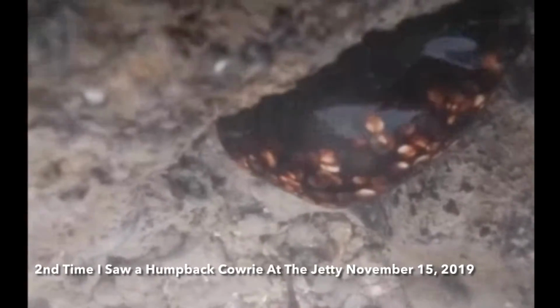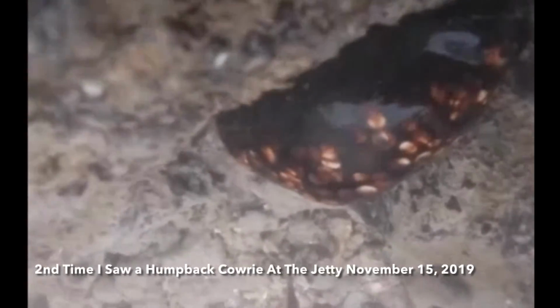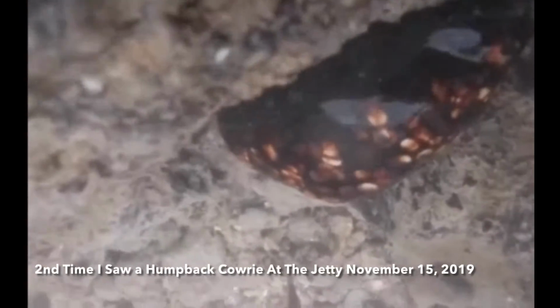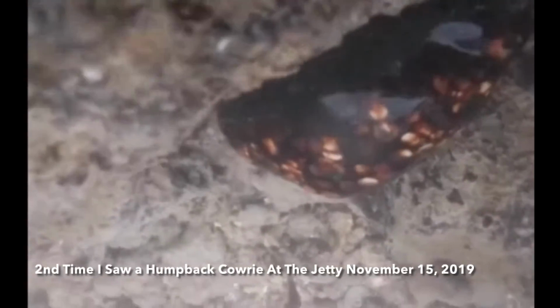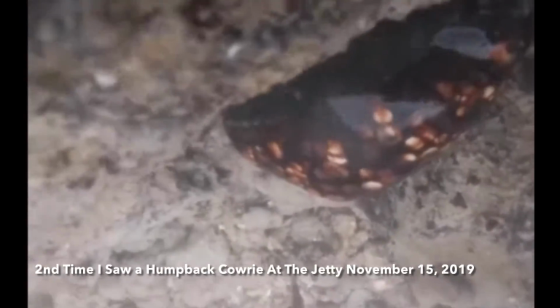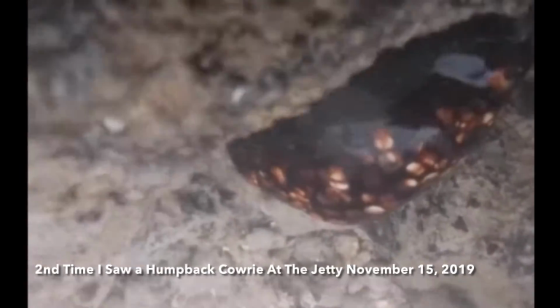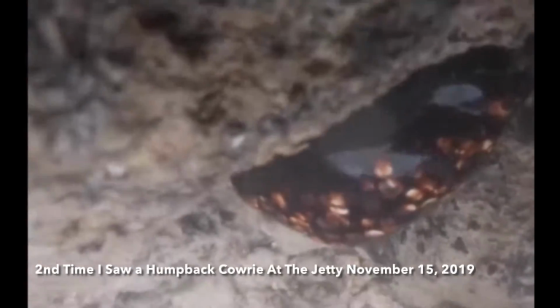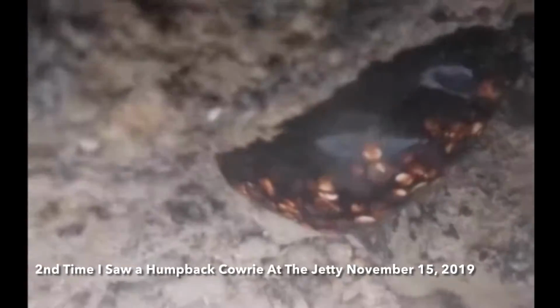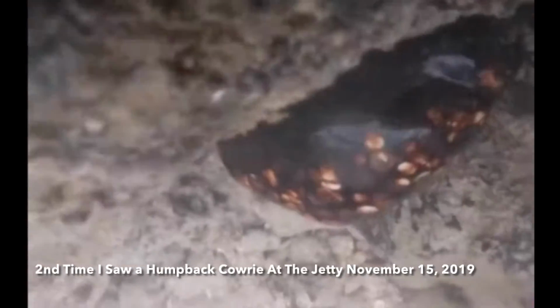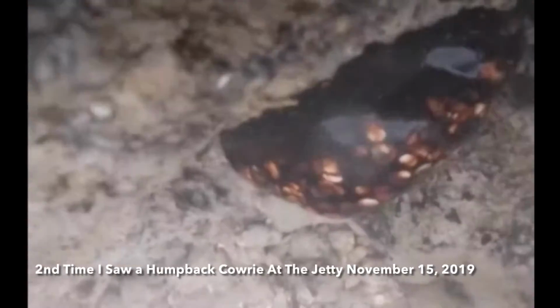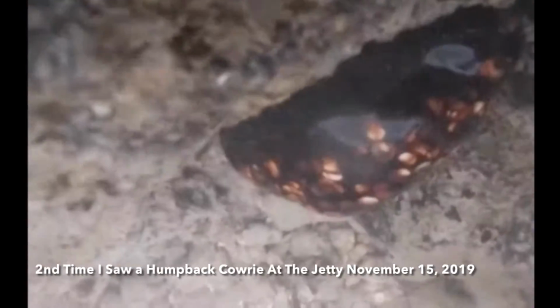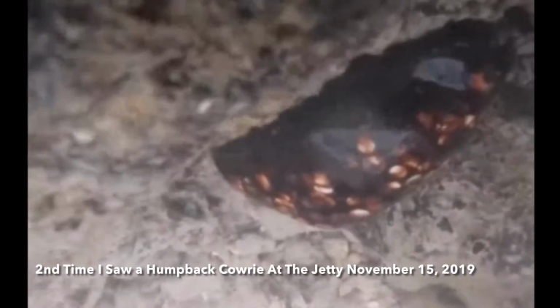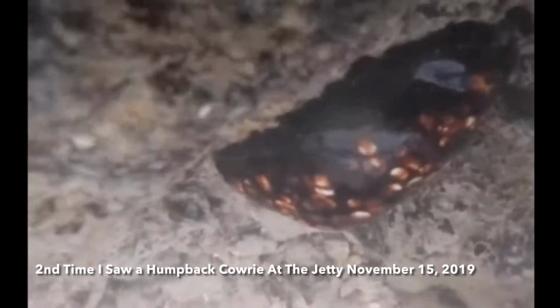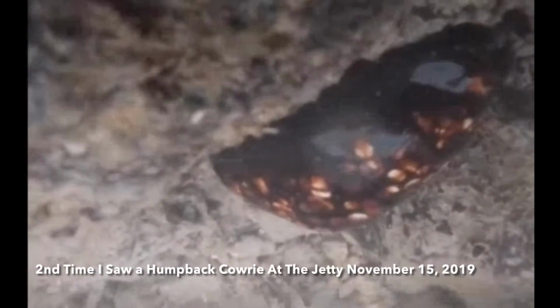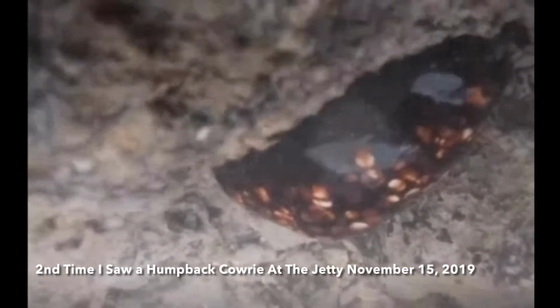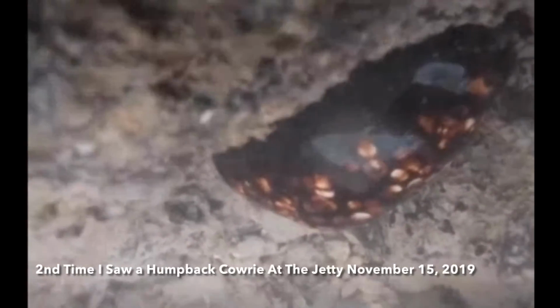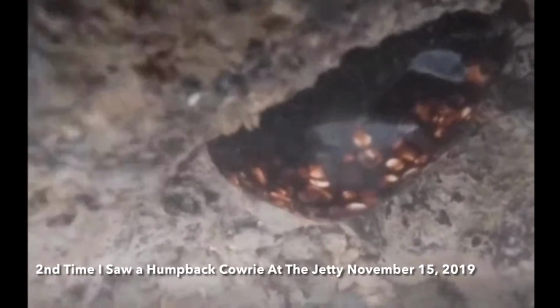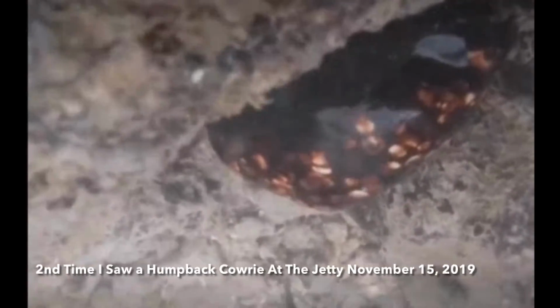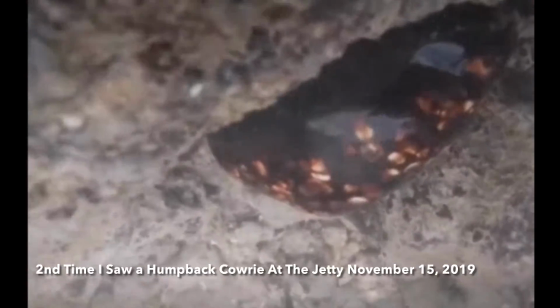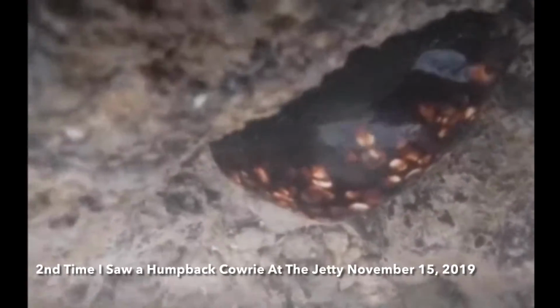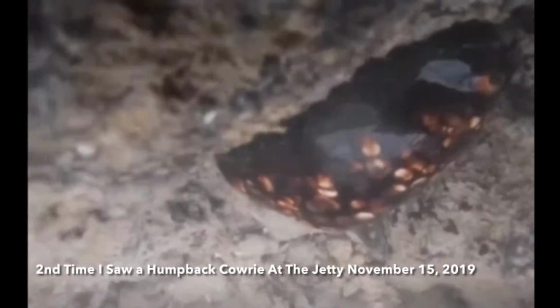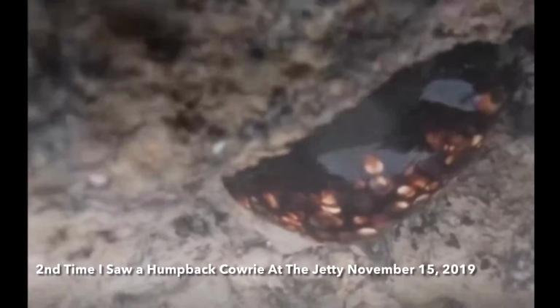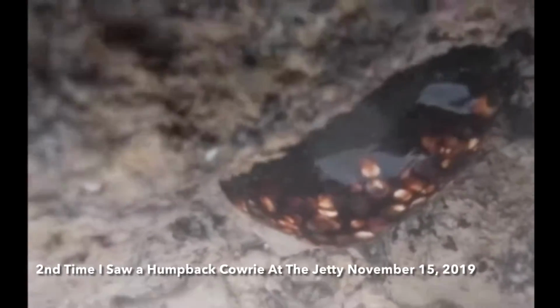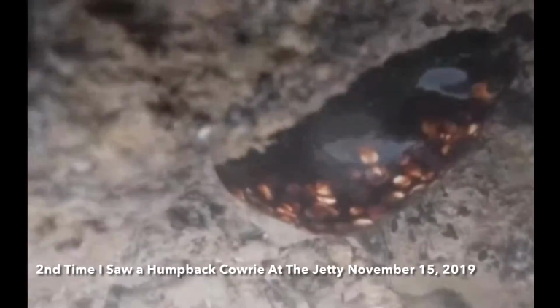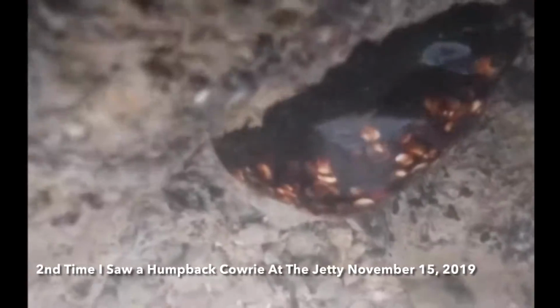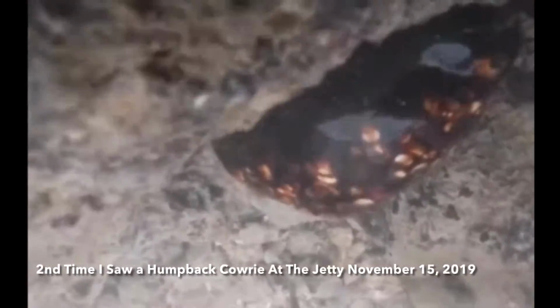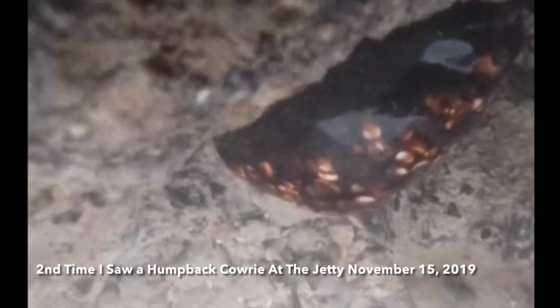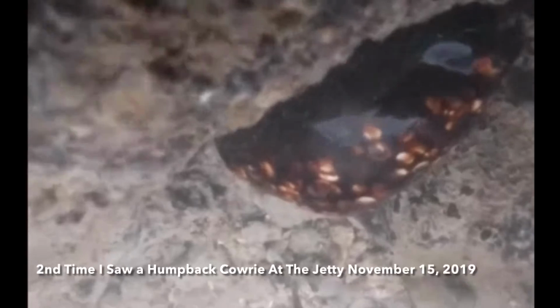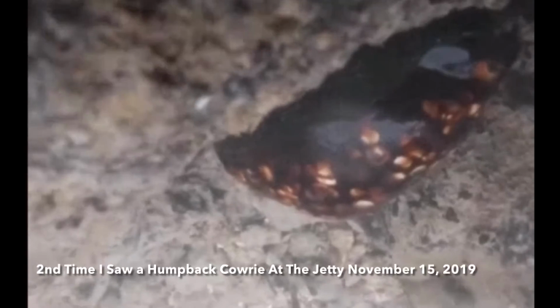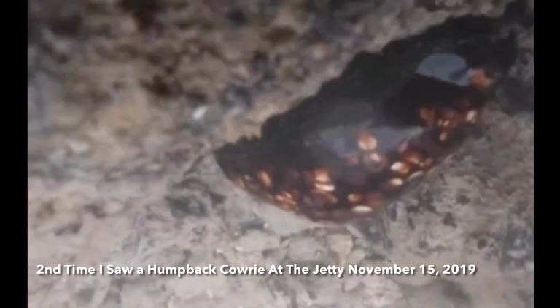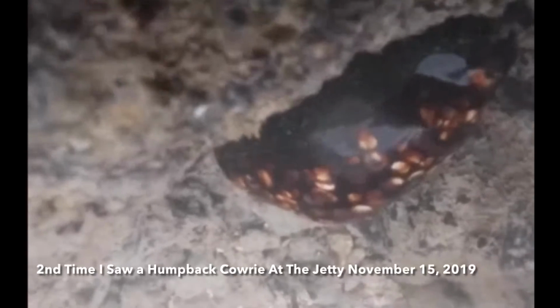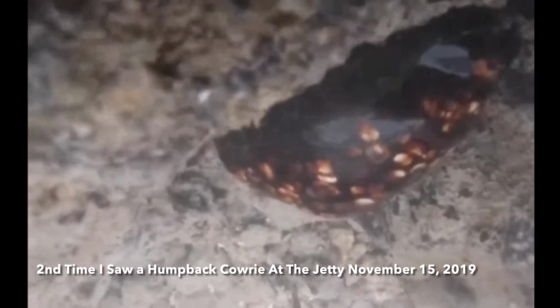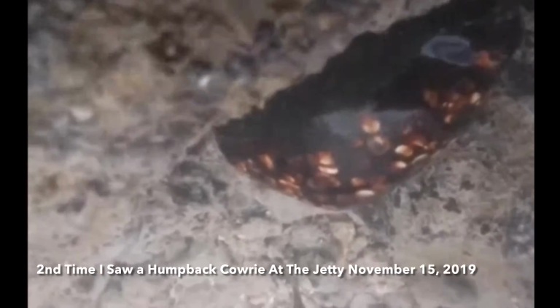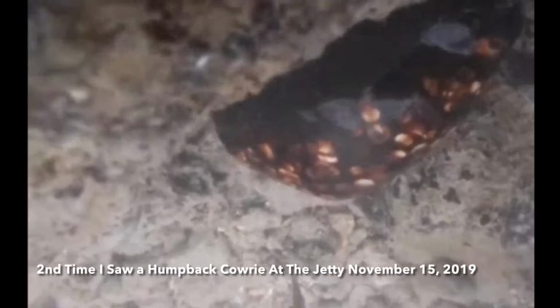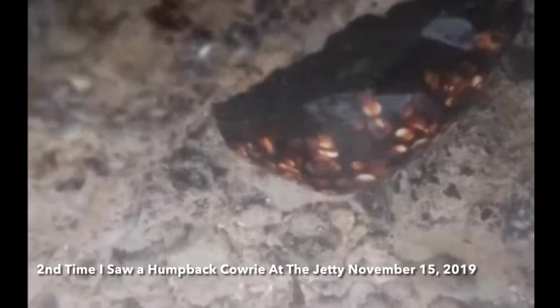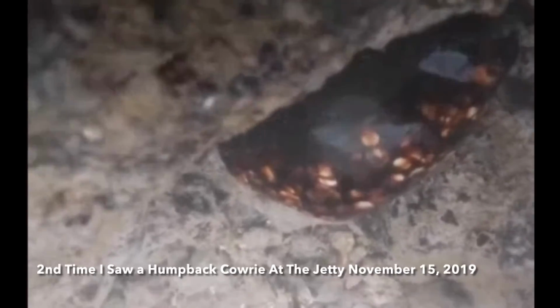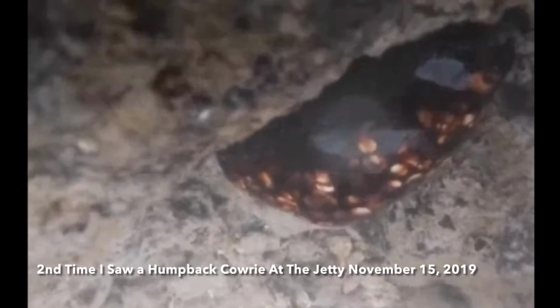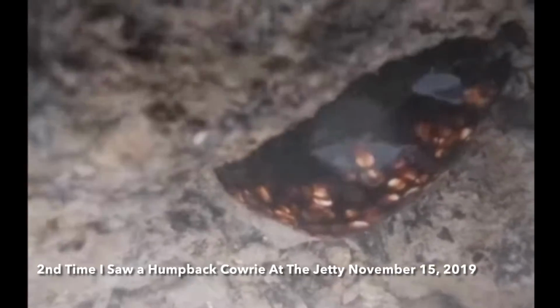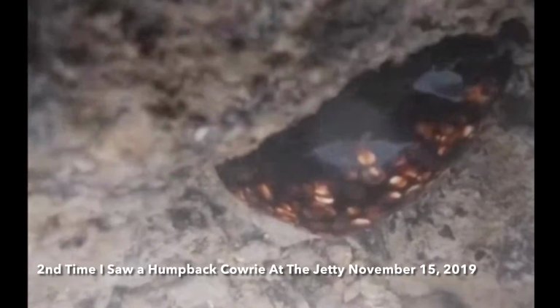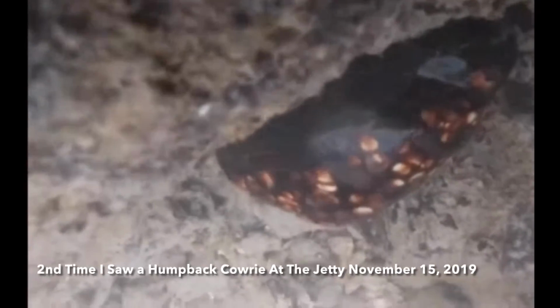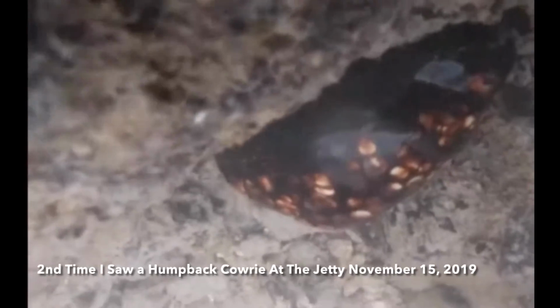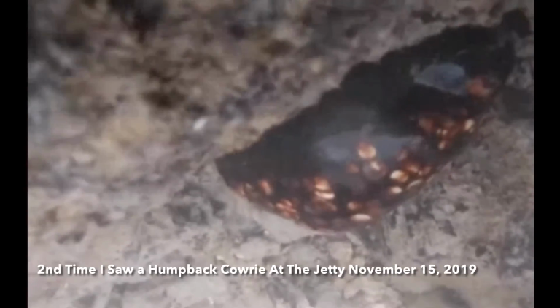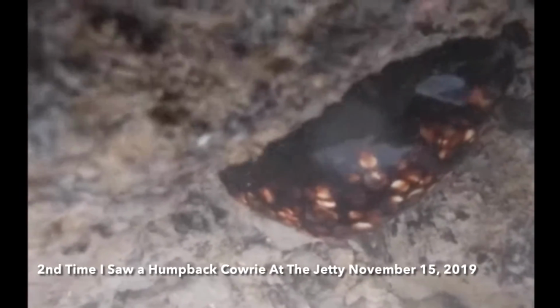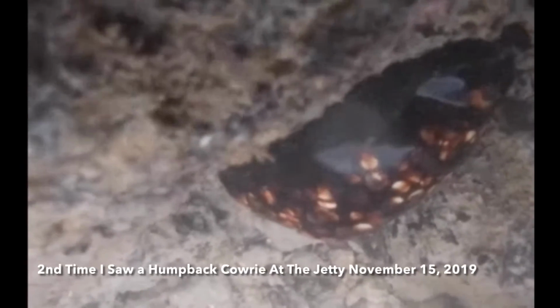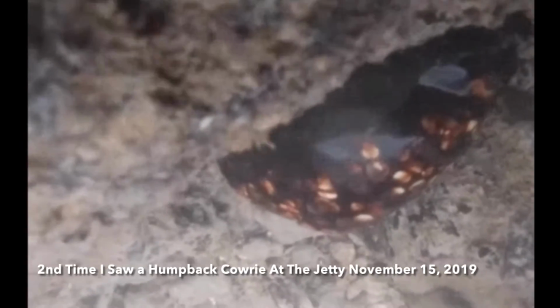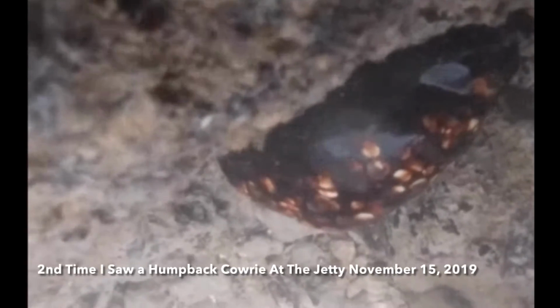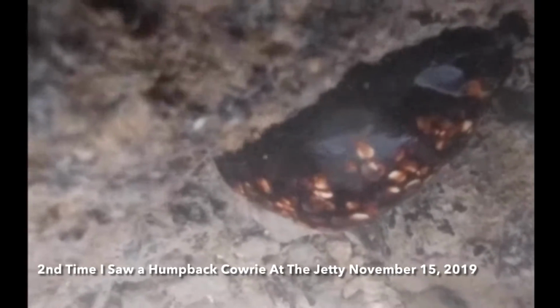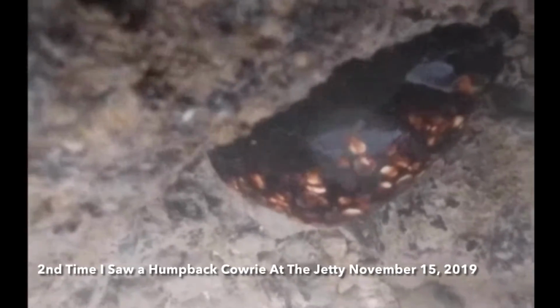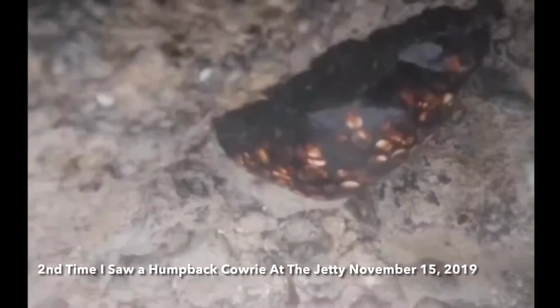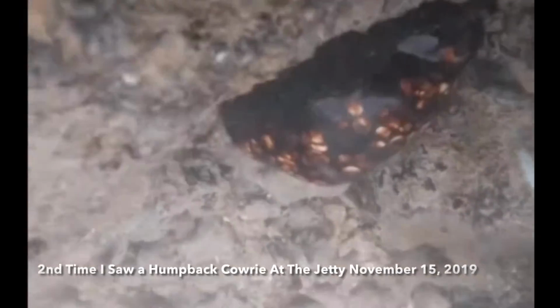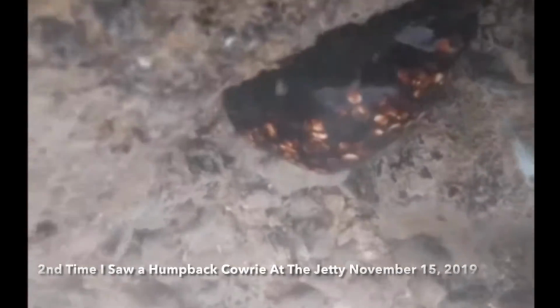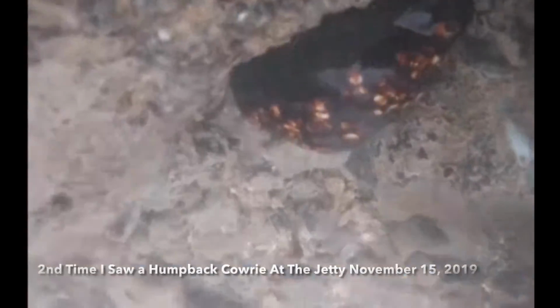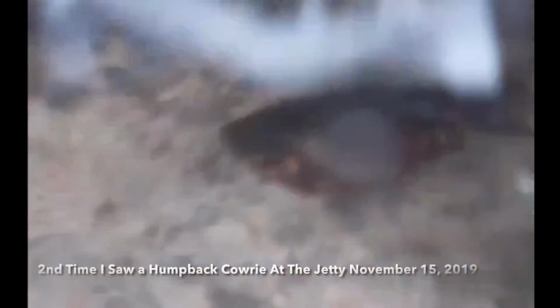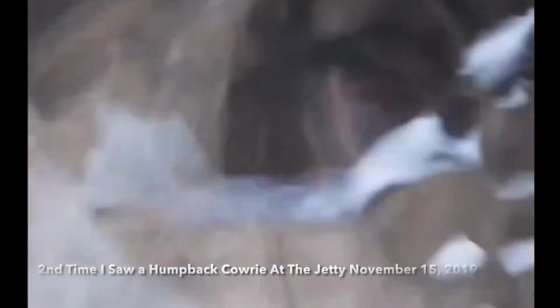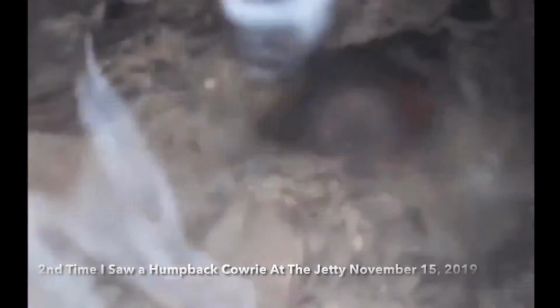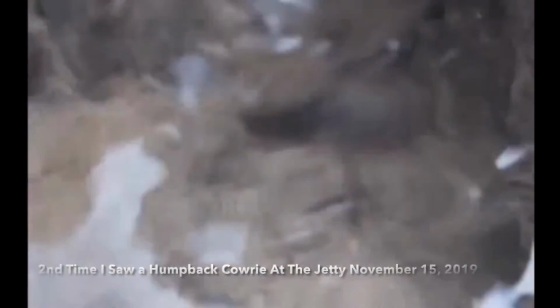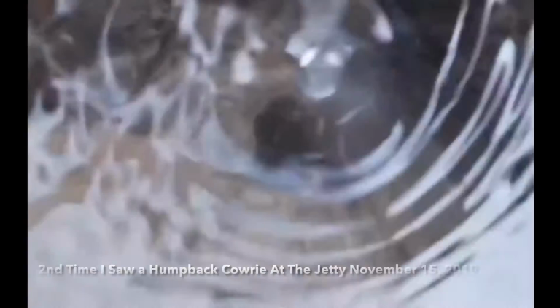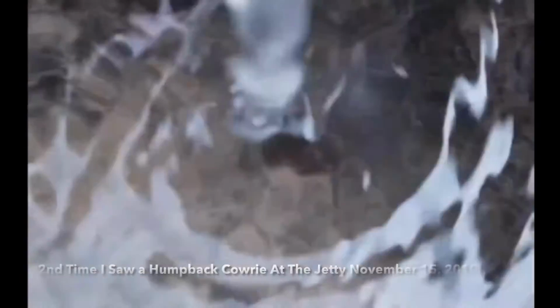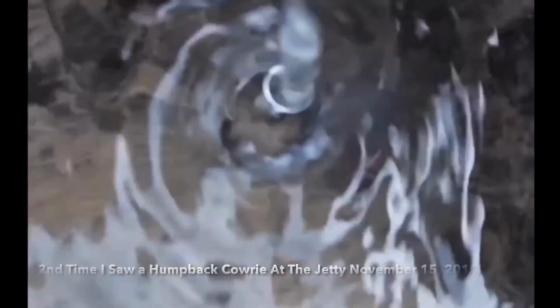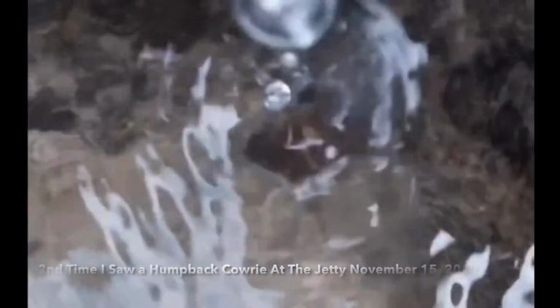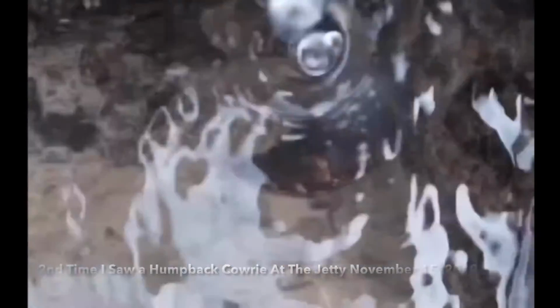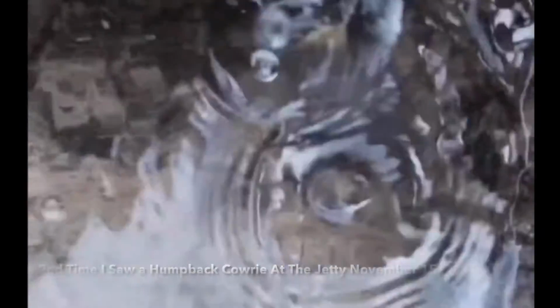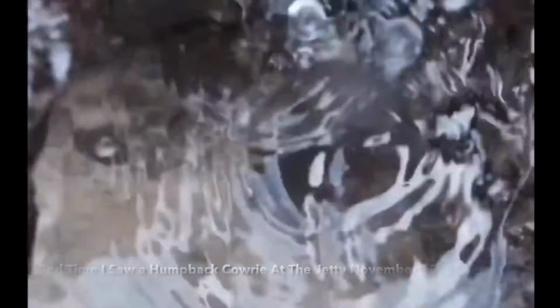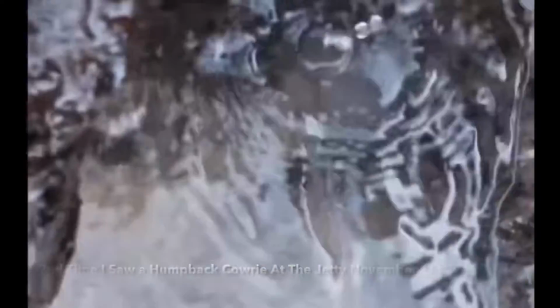They are common in isolated areas. The shell roams on exposed reefs at night to feed on algae.